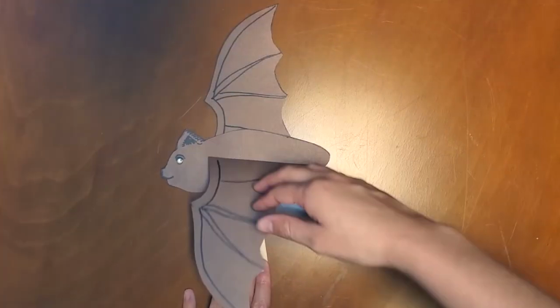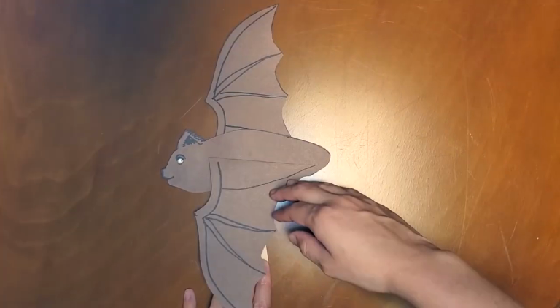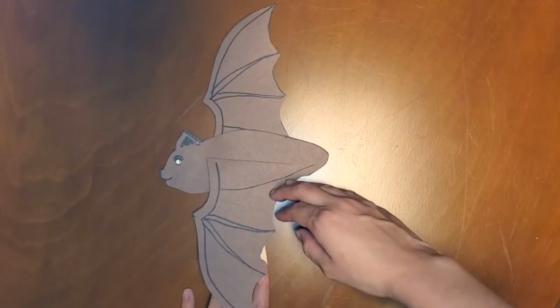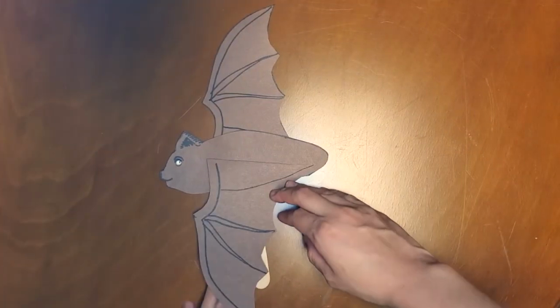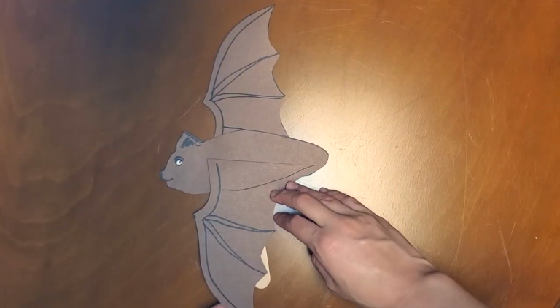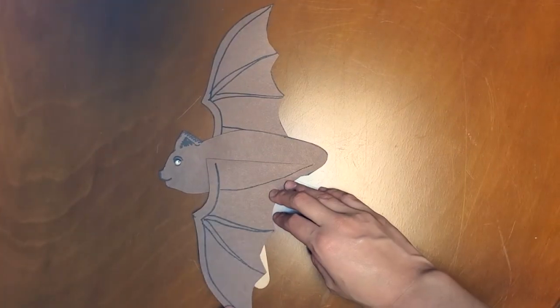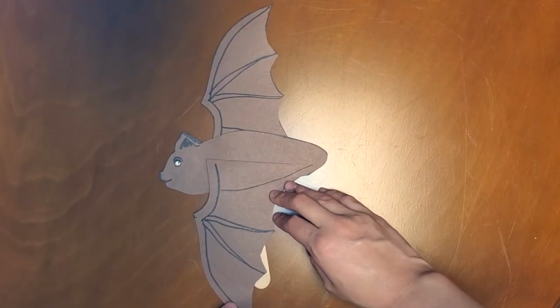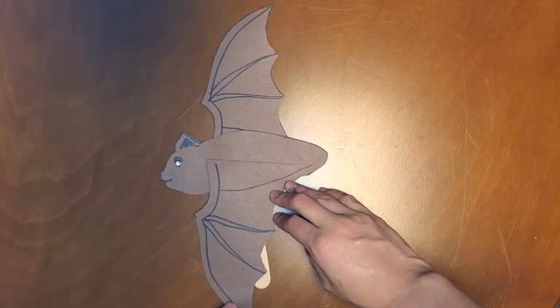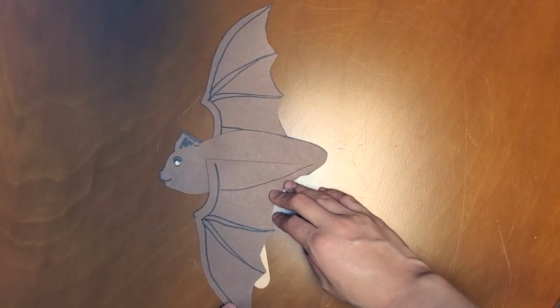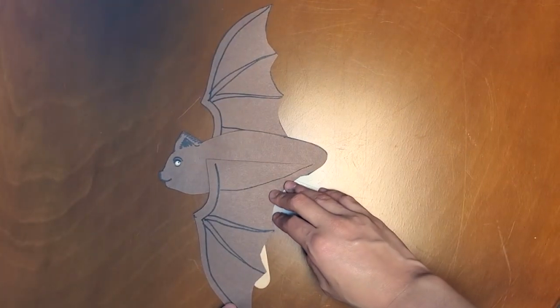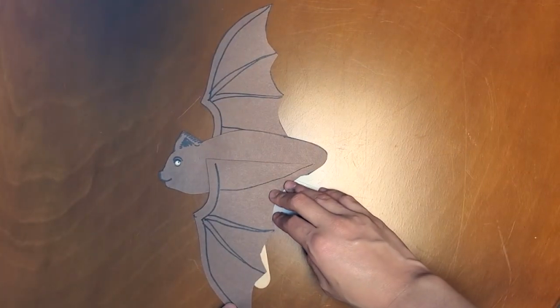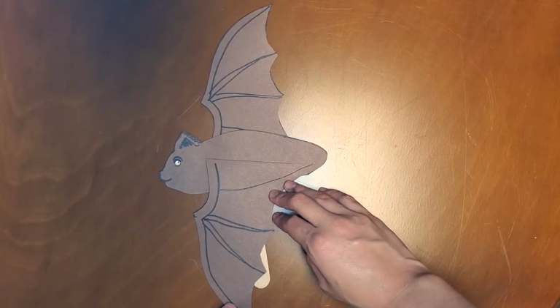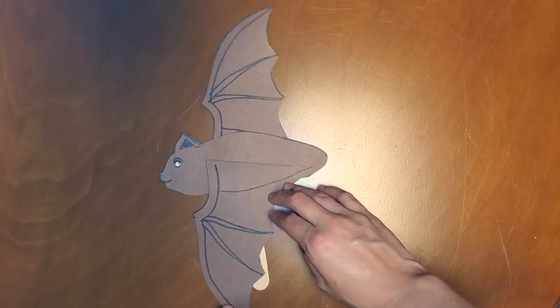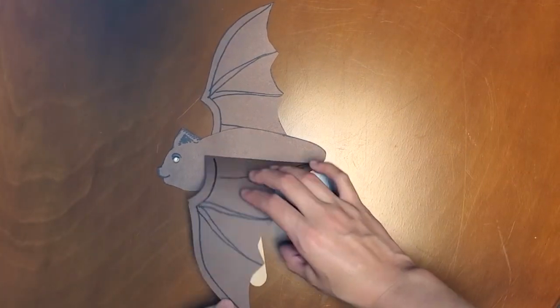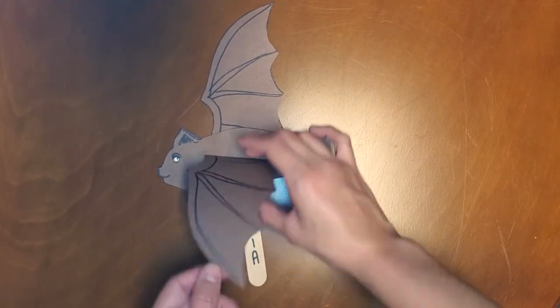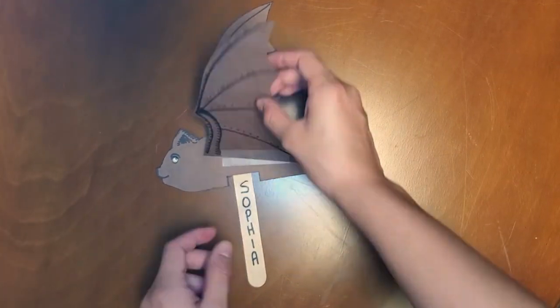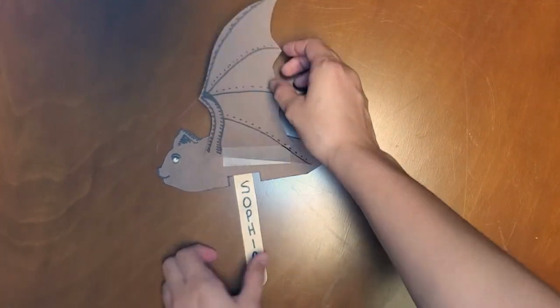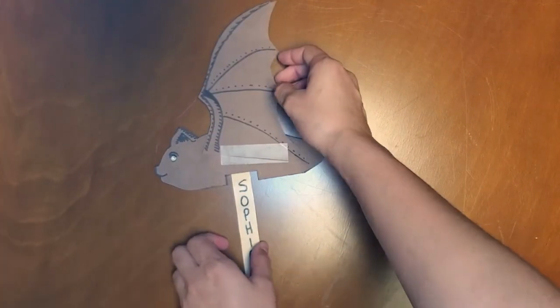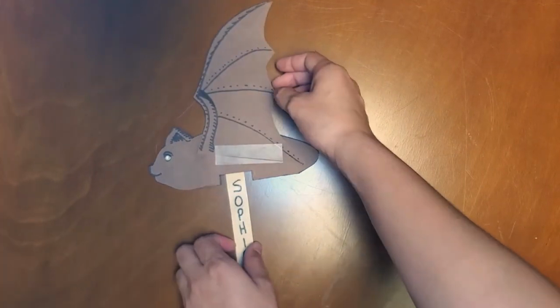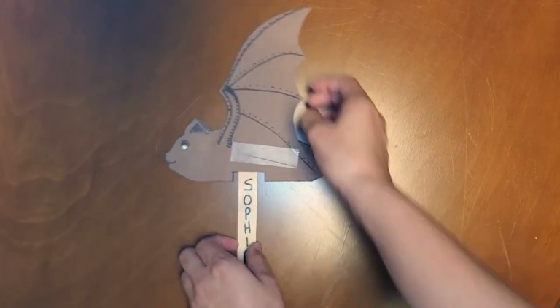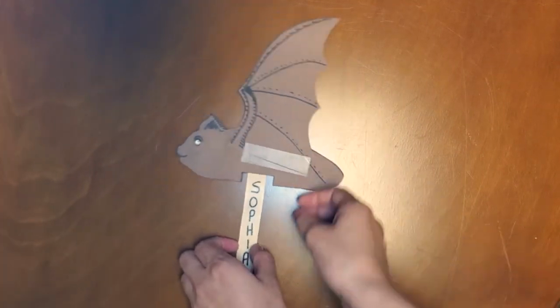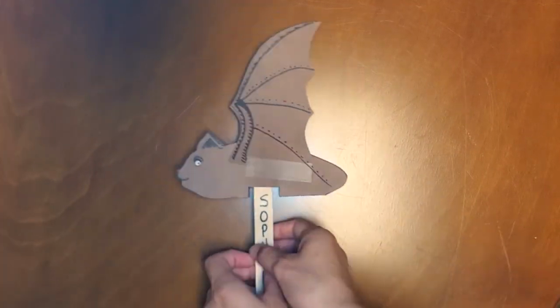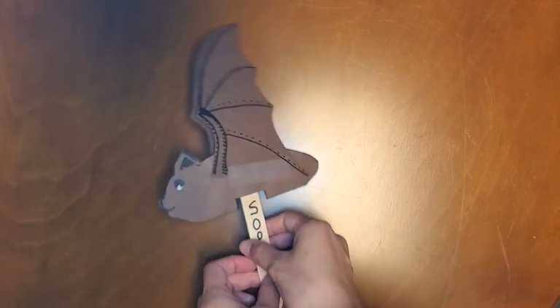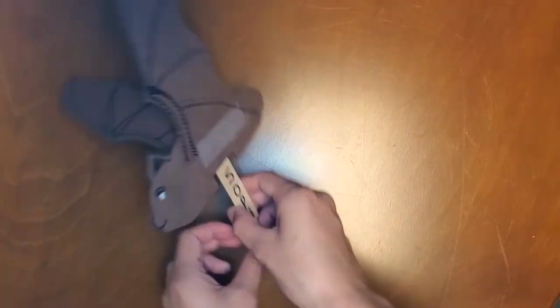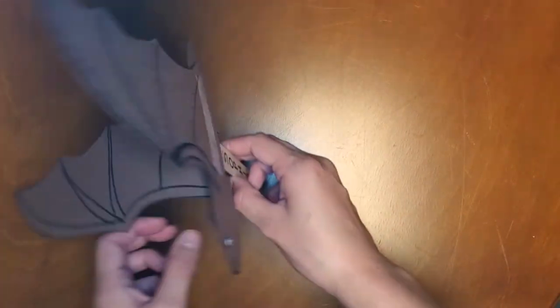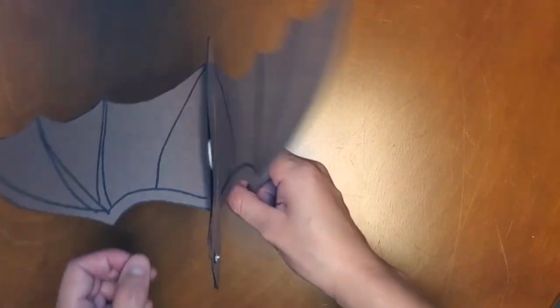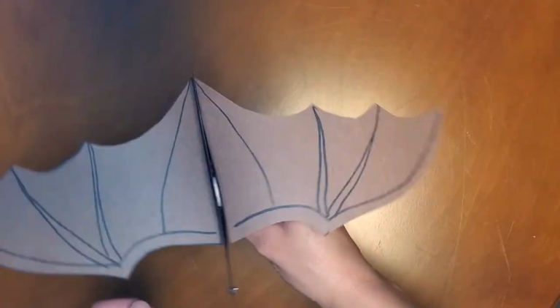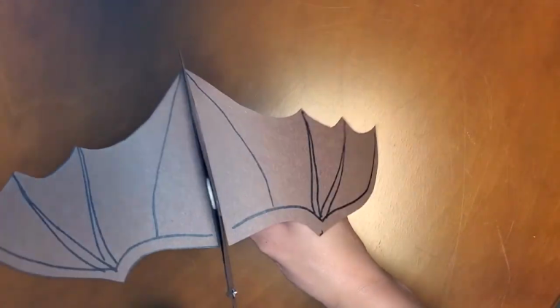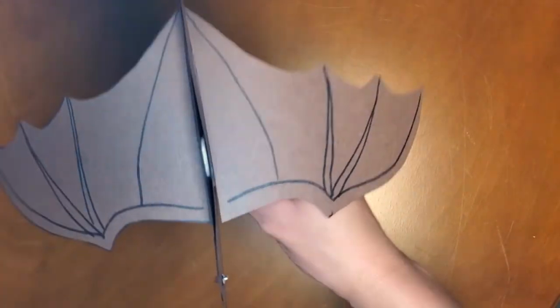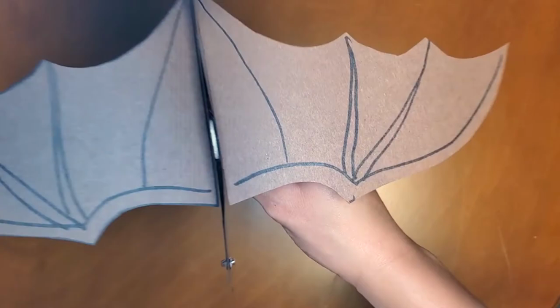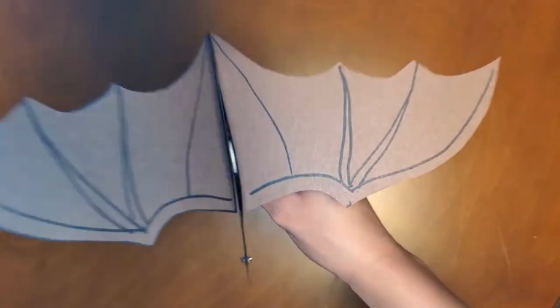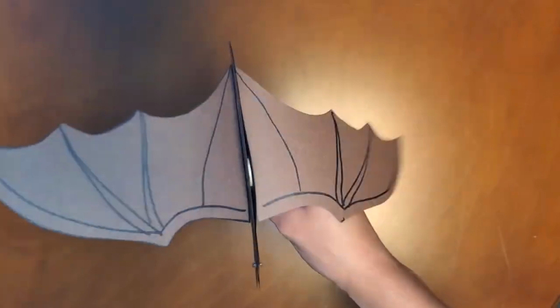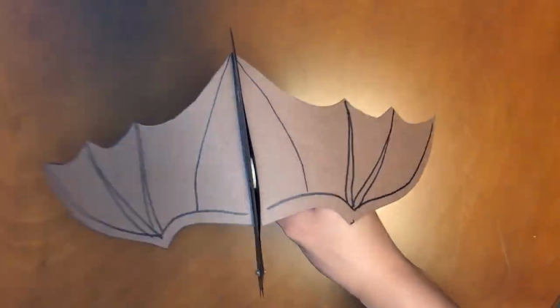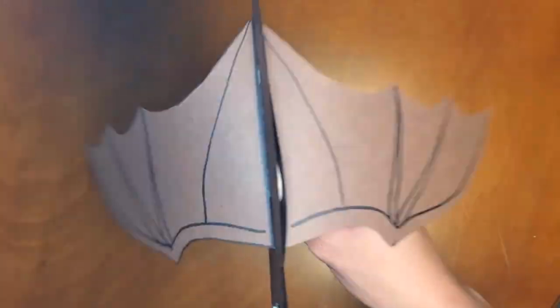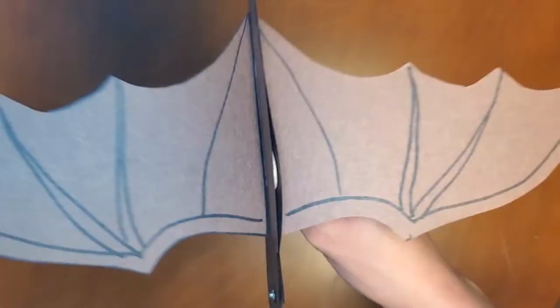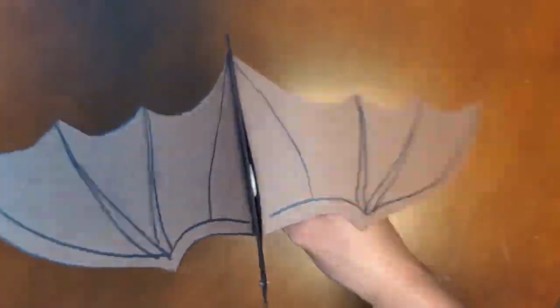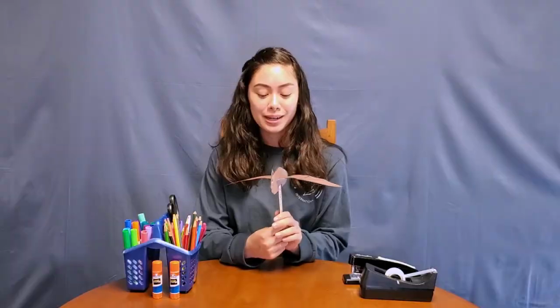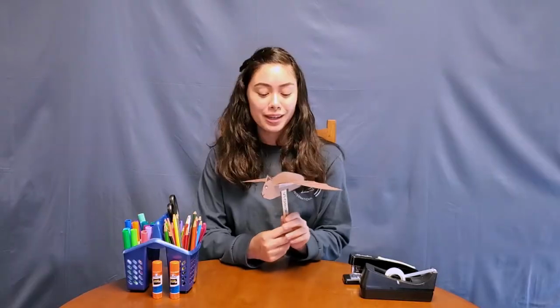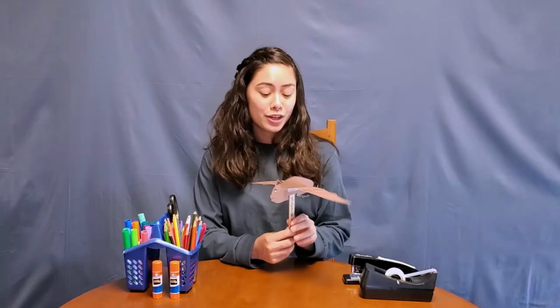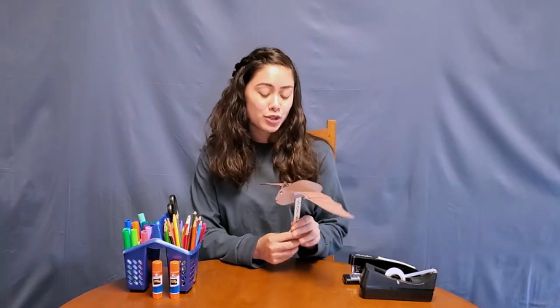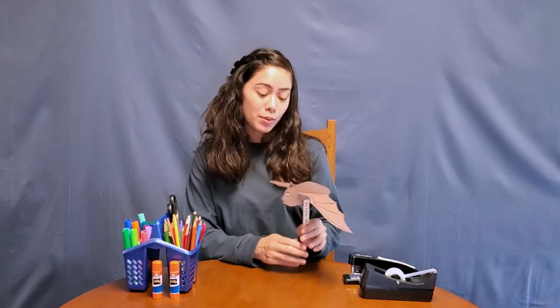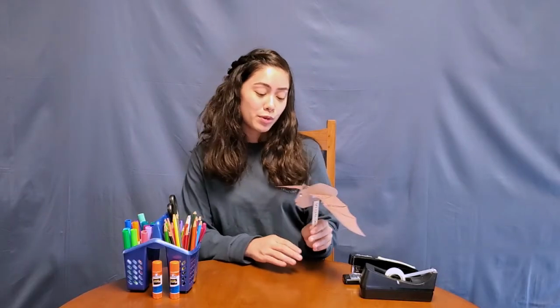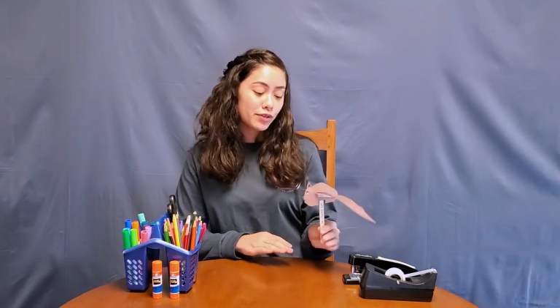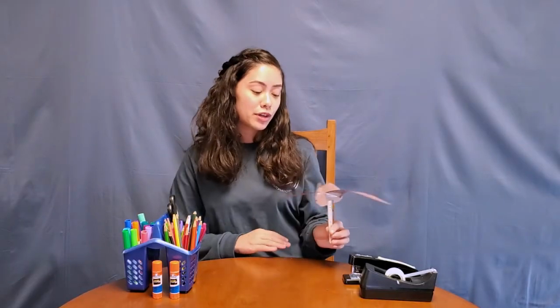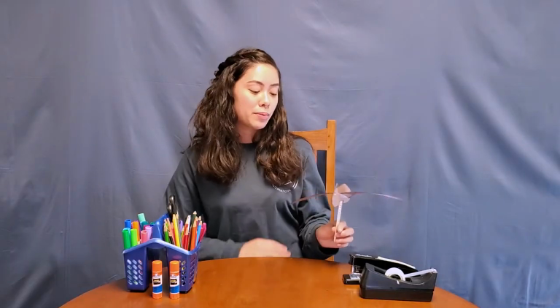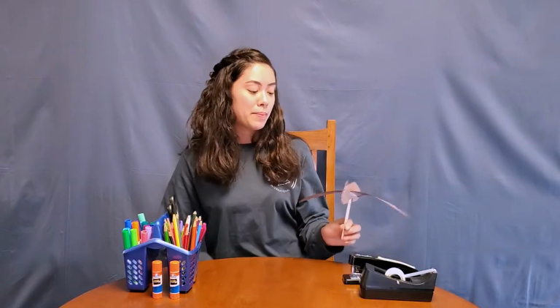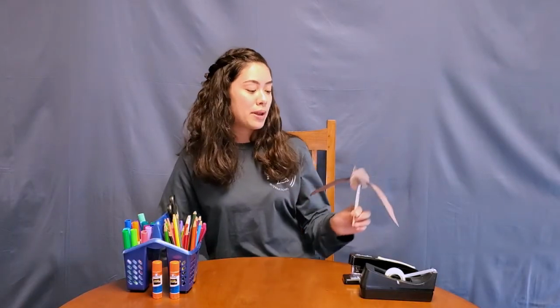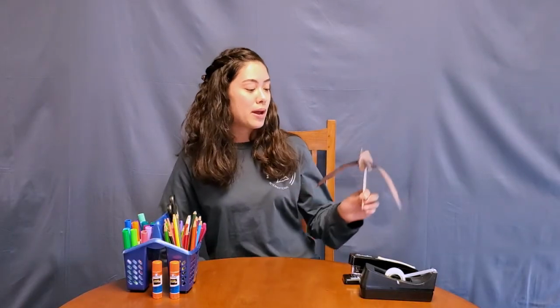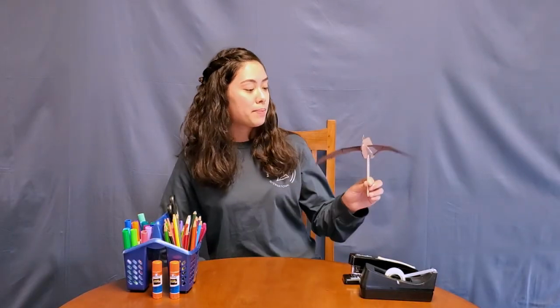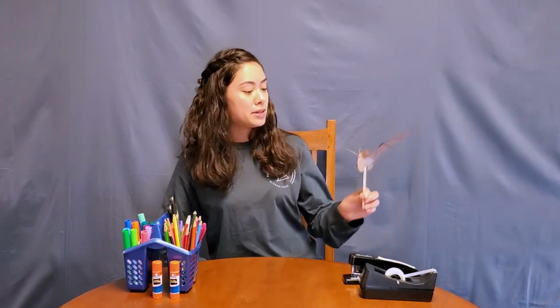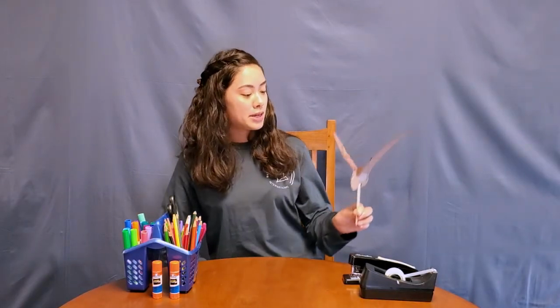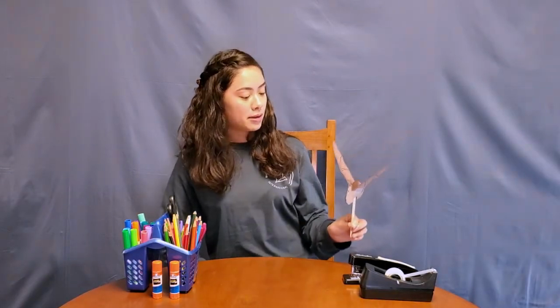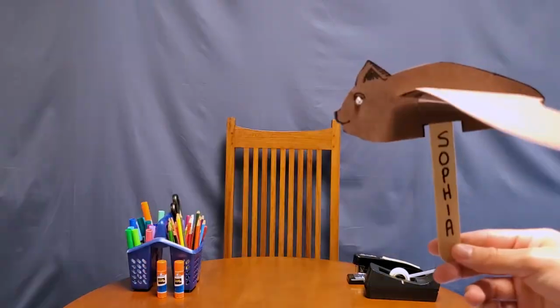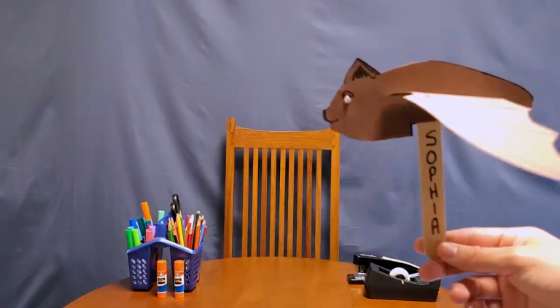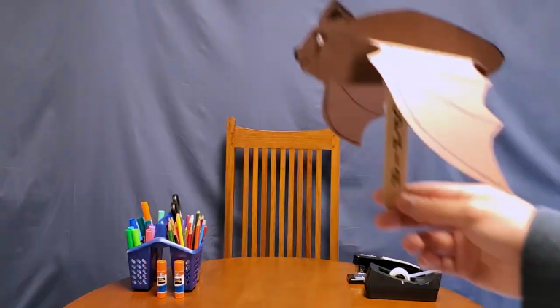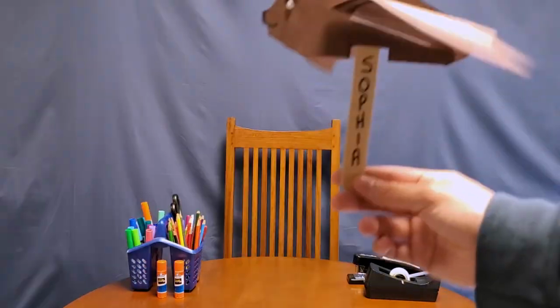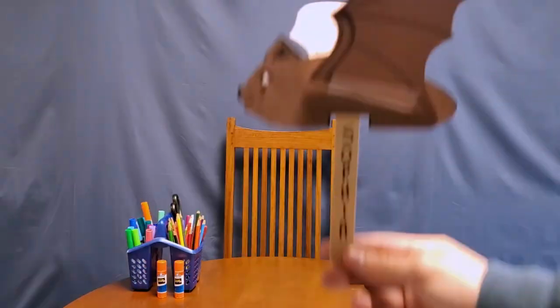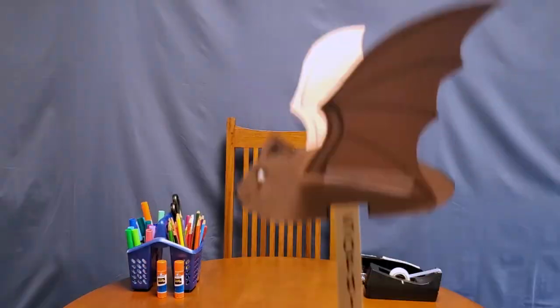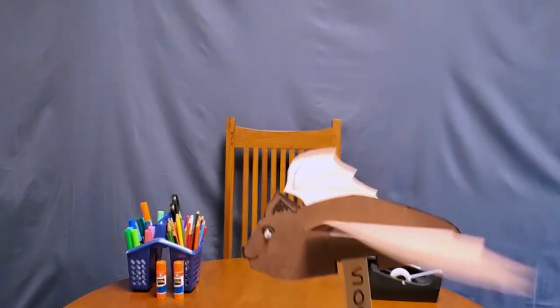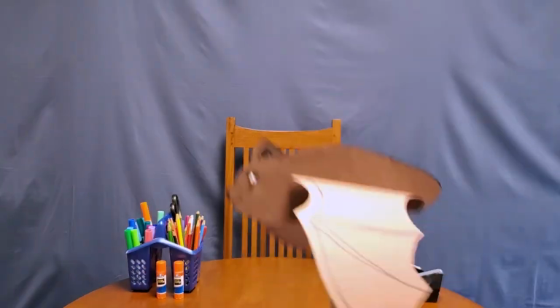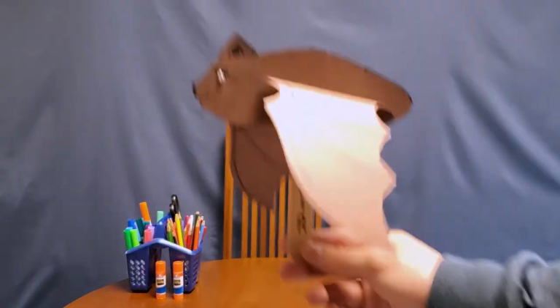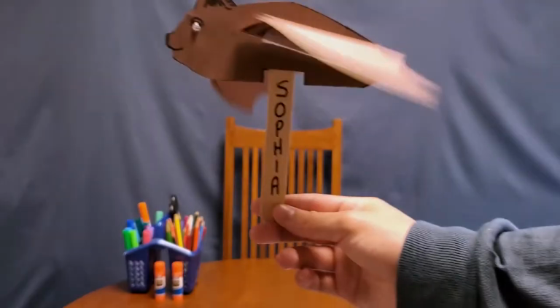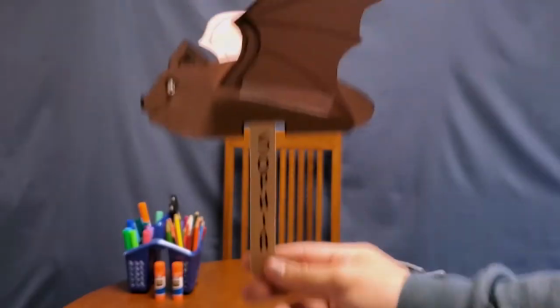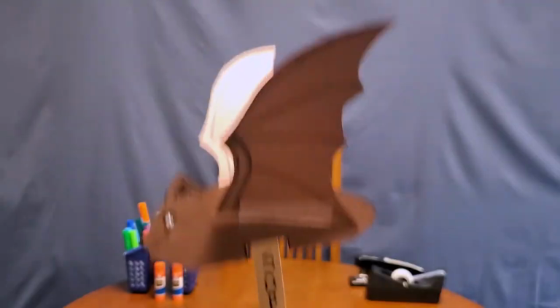Finished! Now you have your very own just-winging-it flying bat puppet. Try moving your puppet up and down to make it fly like a real bat.